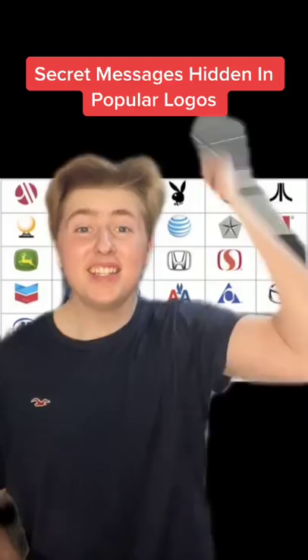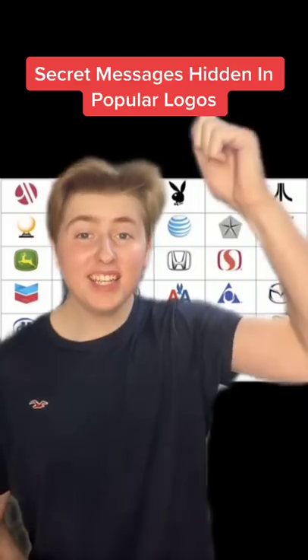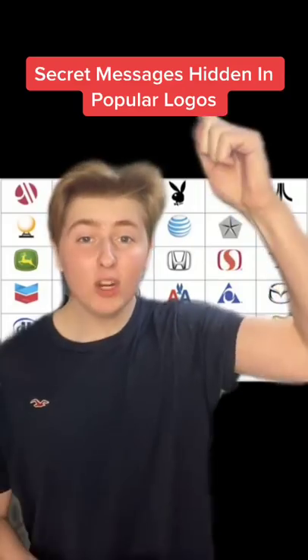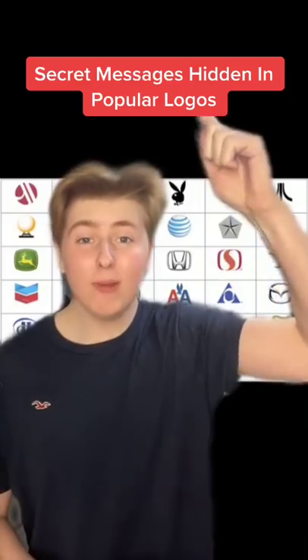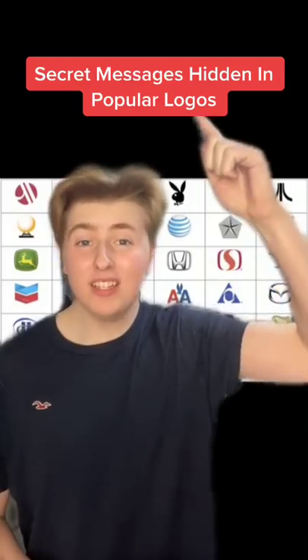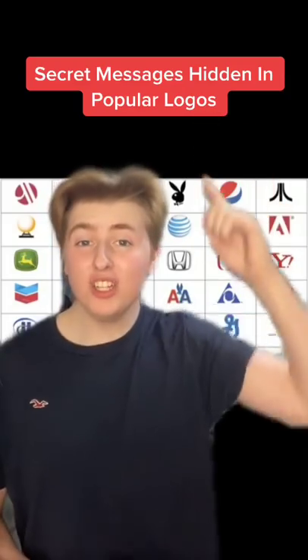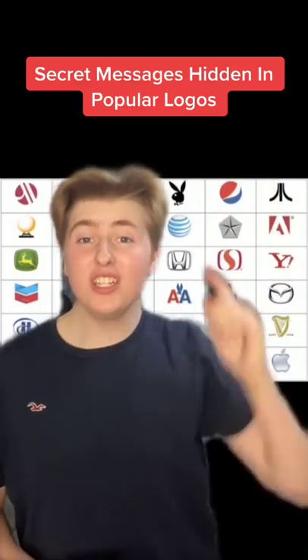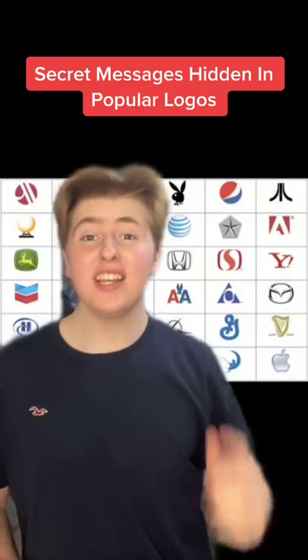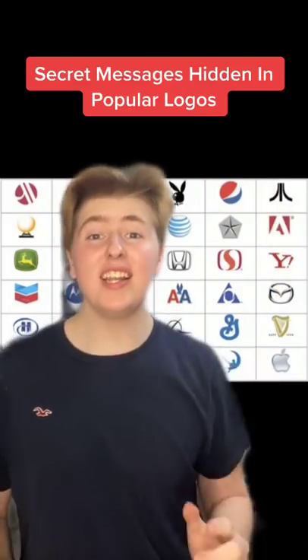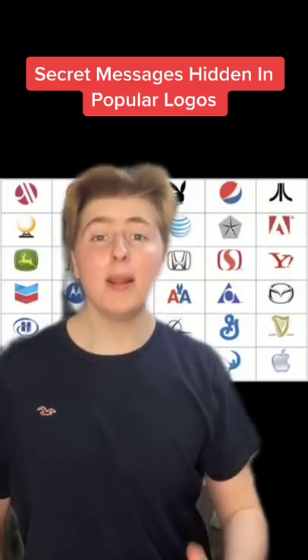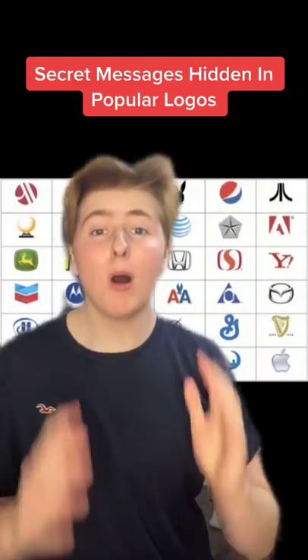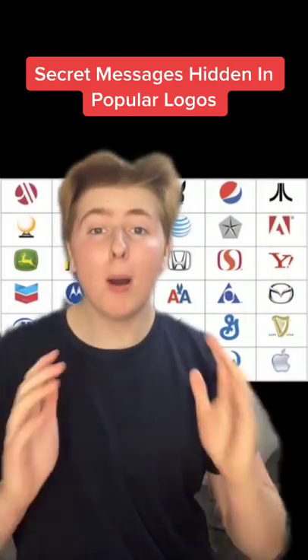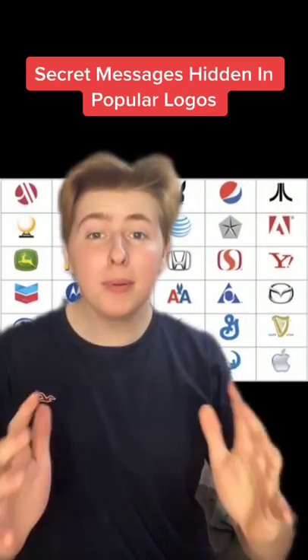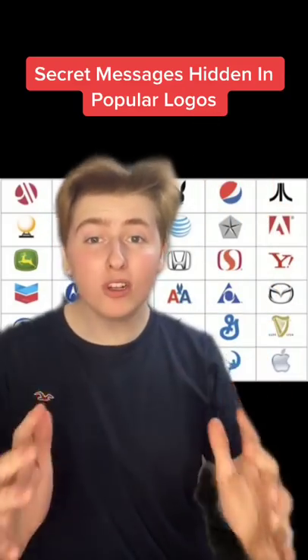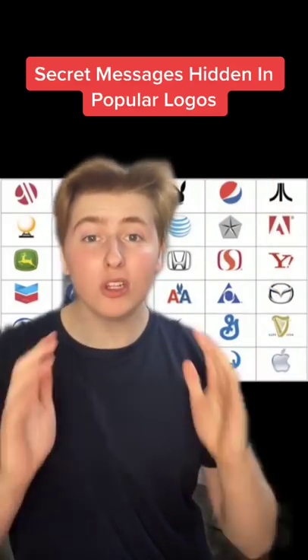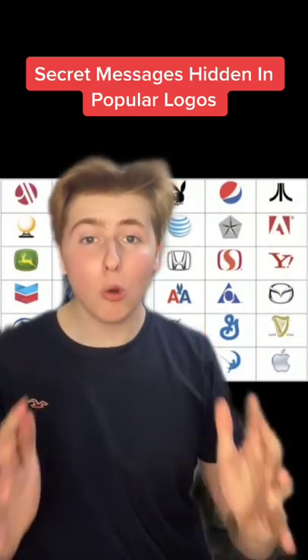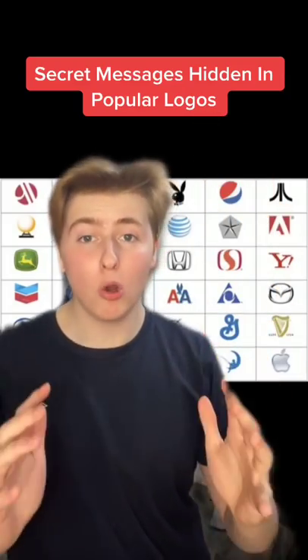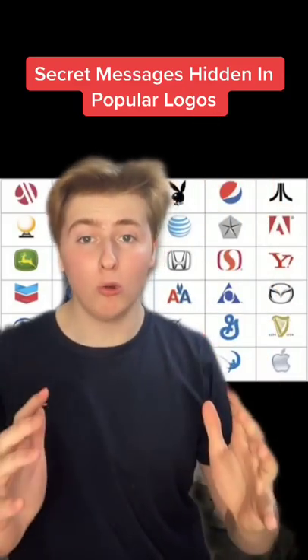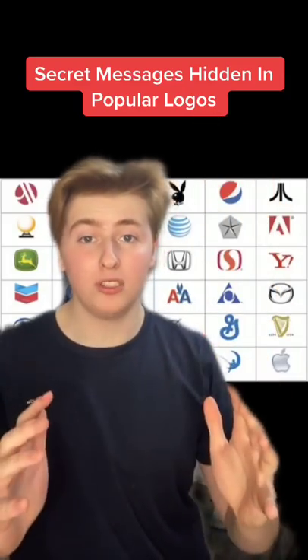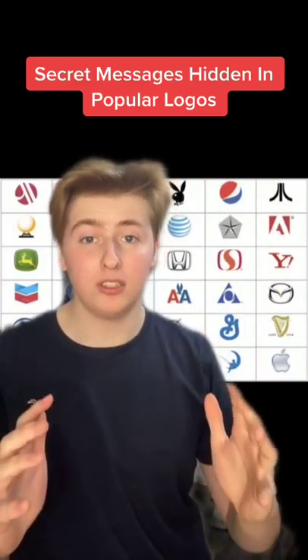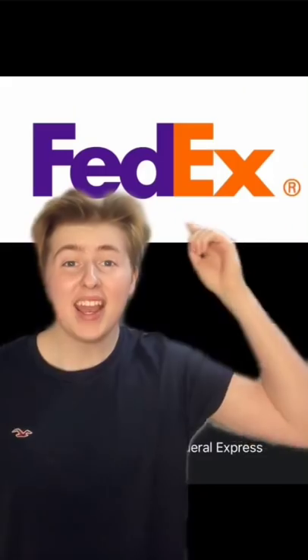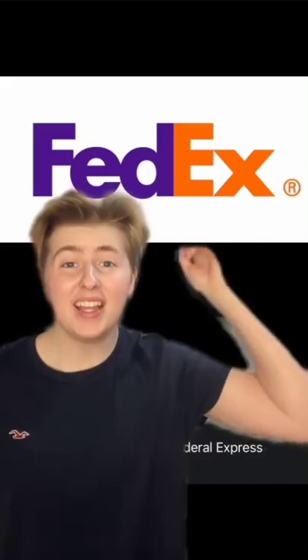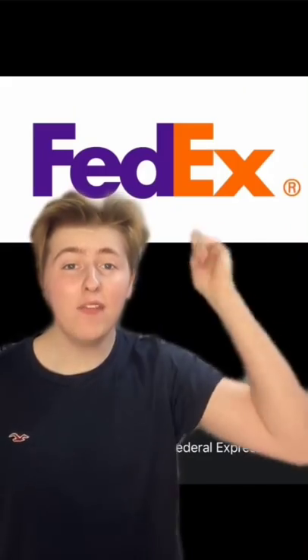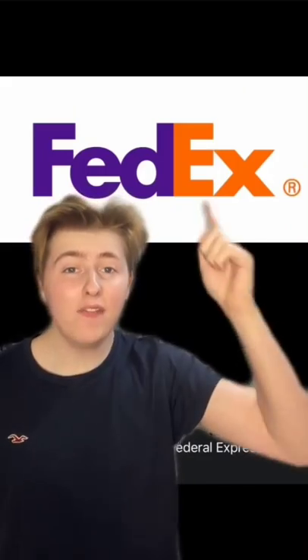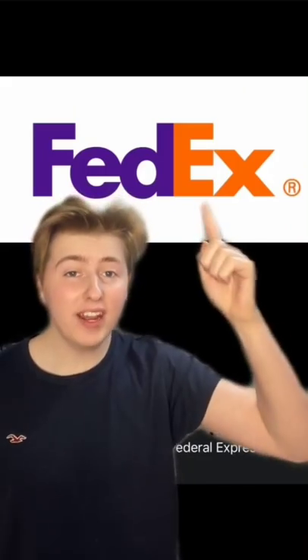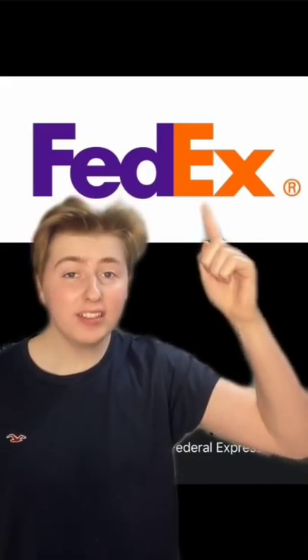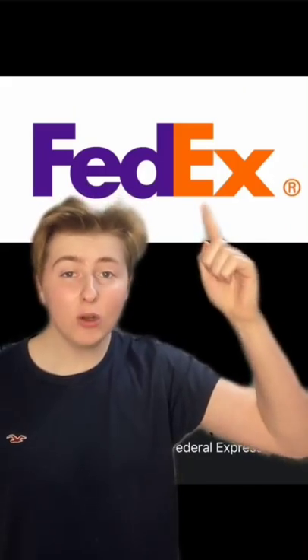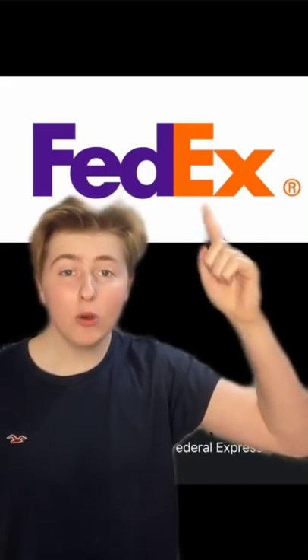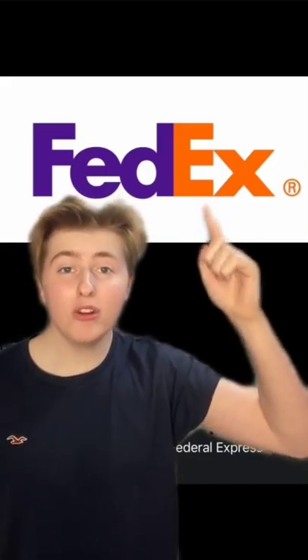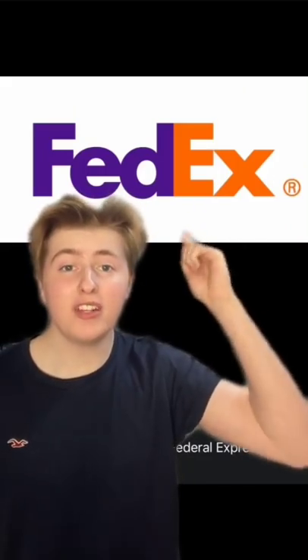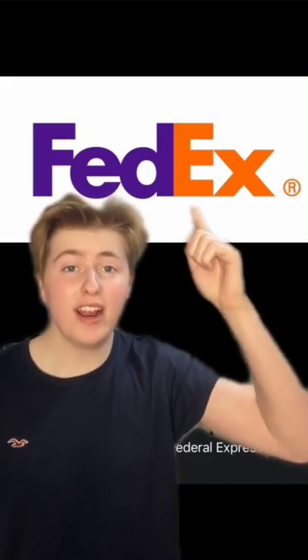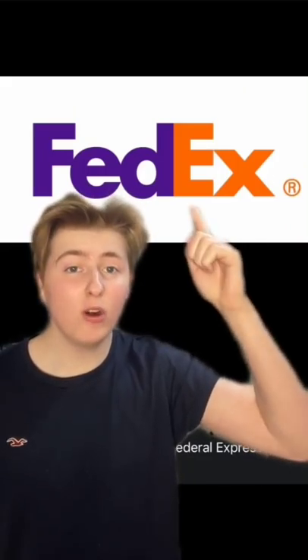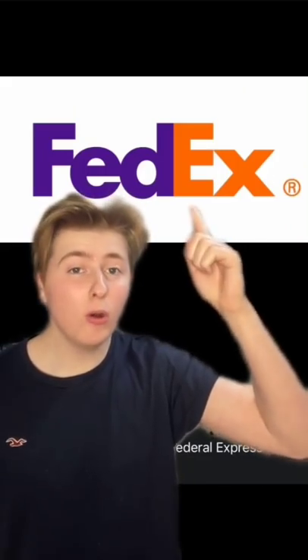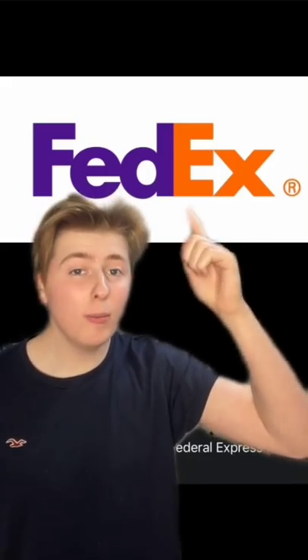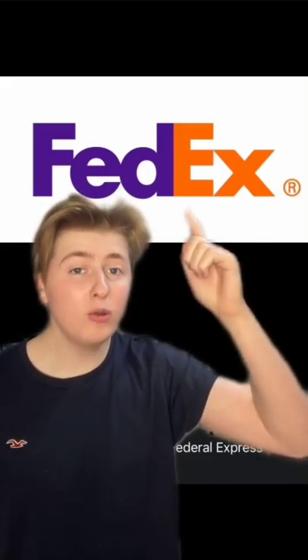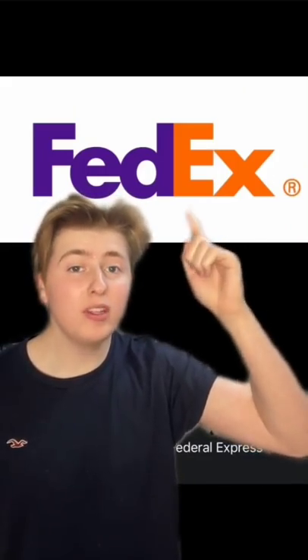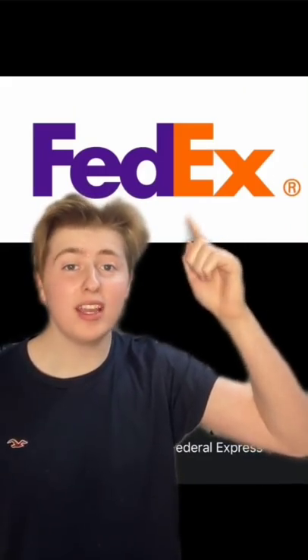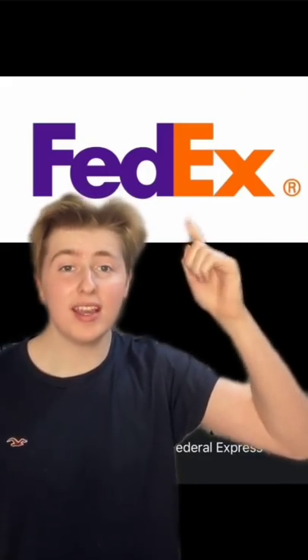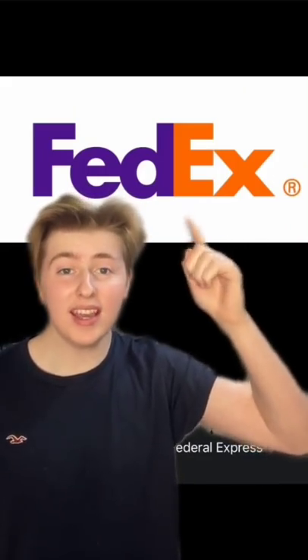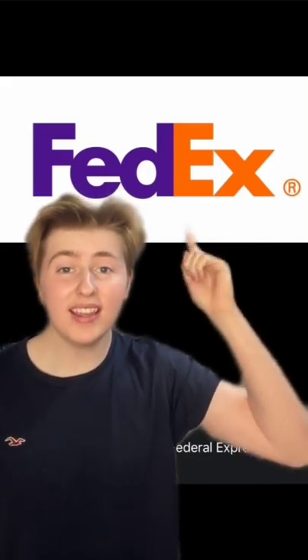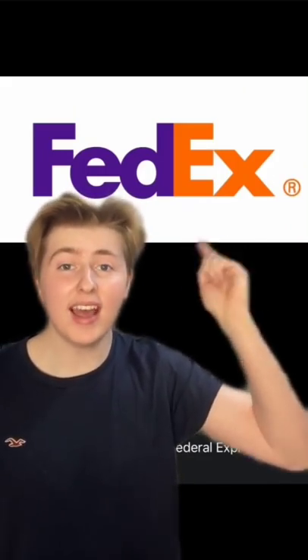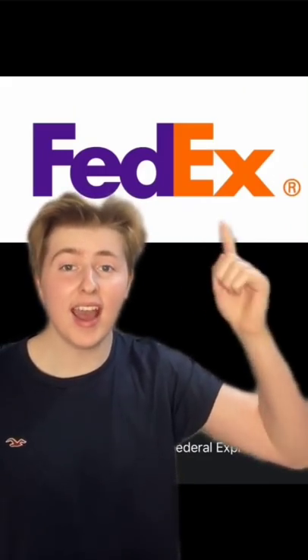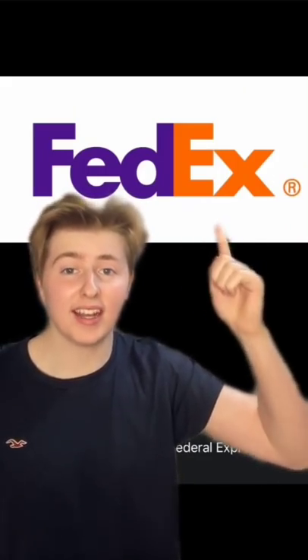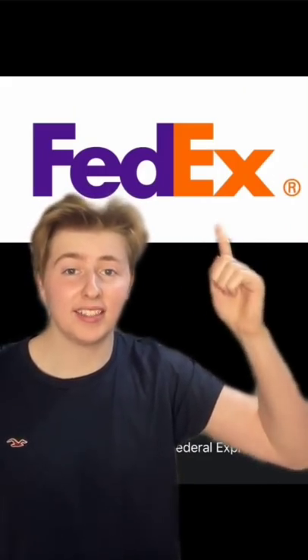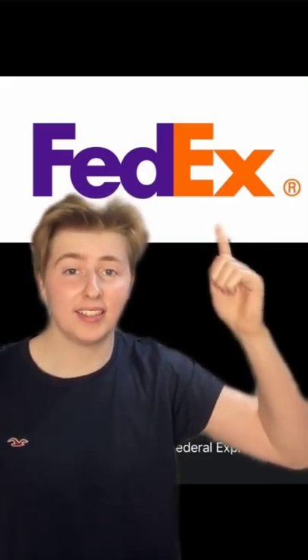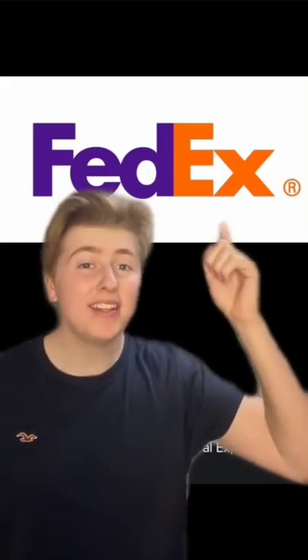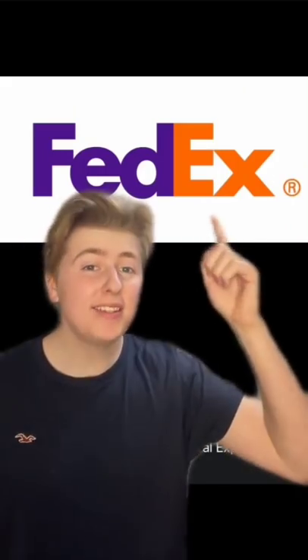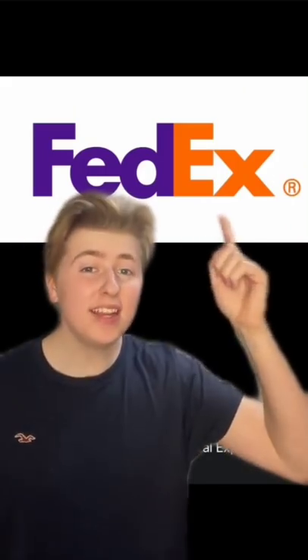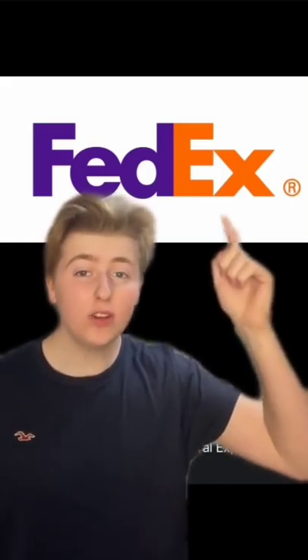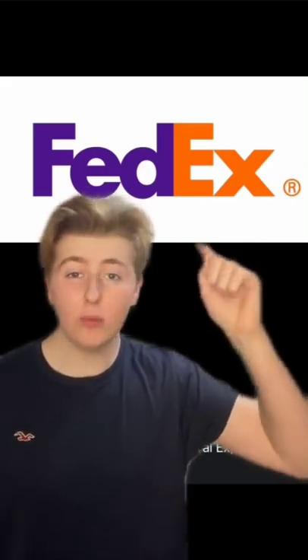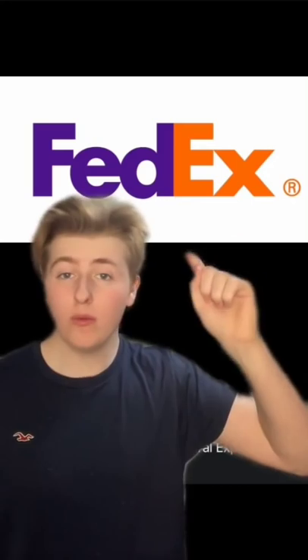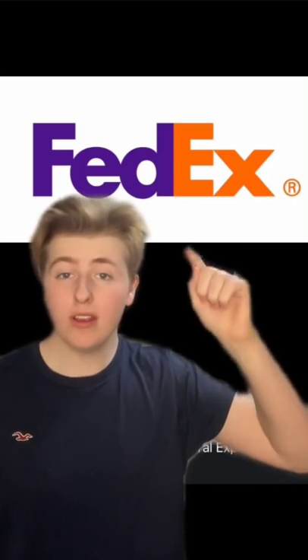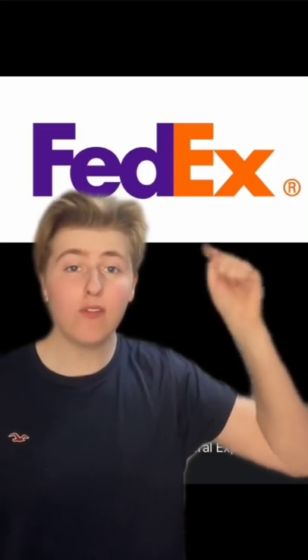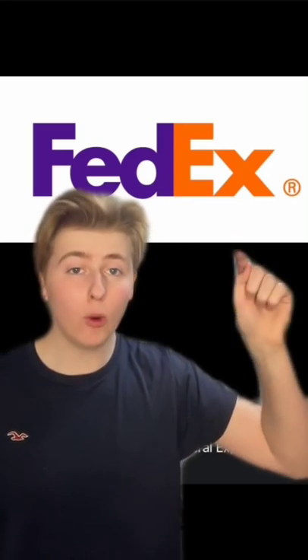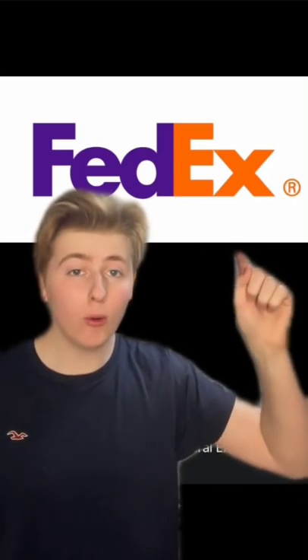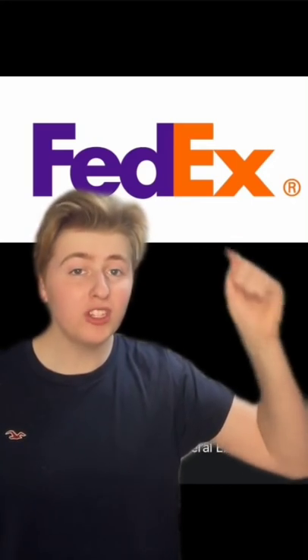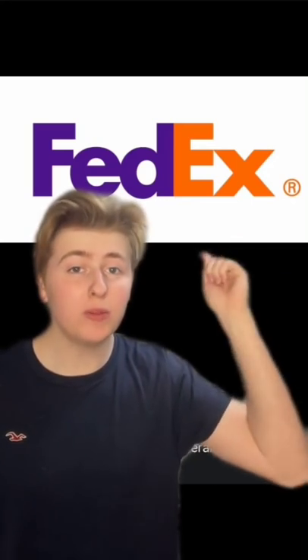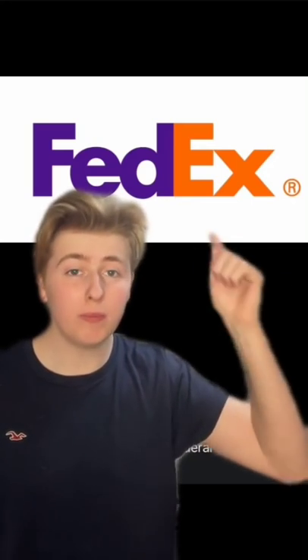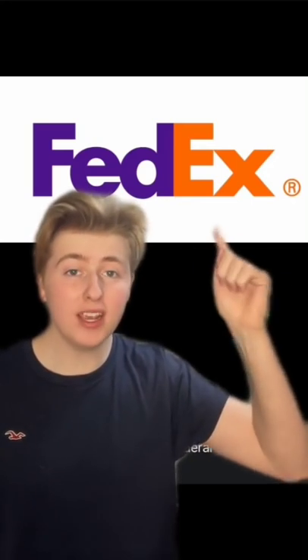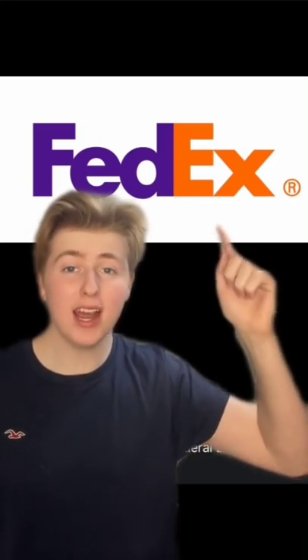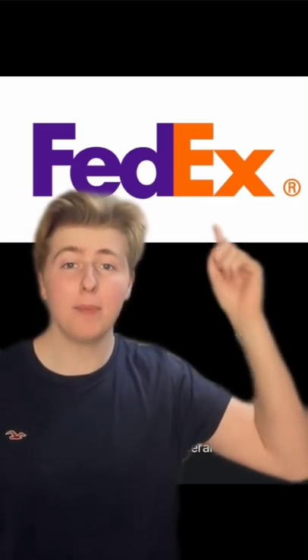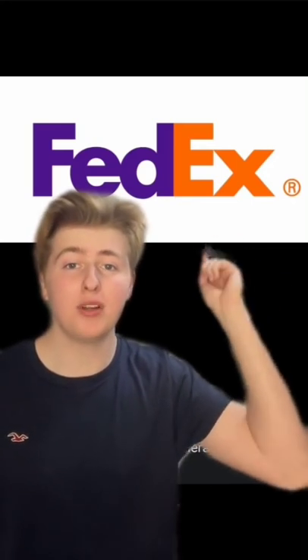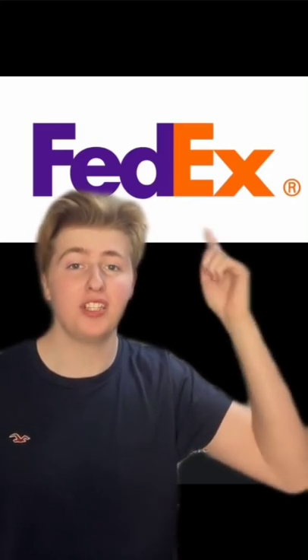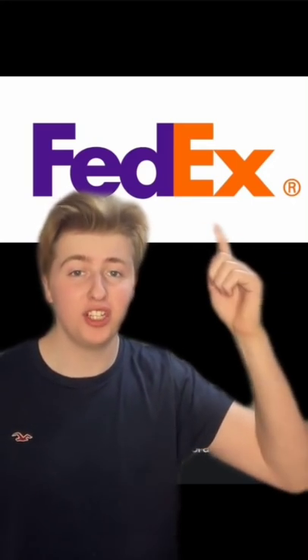Hidden messages in popular logos. In the FedEx logo, there's an arrow in between the E and the X. It stands for moving forward, speed, and precision.